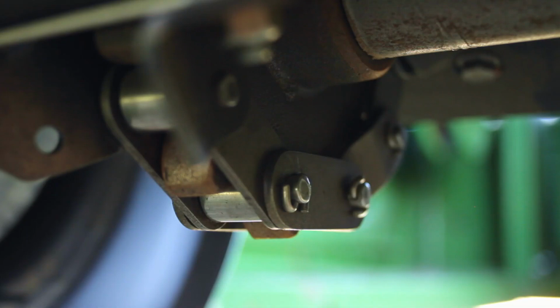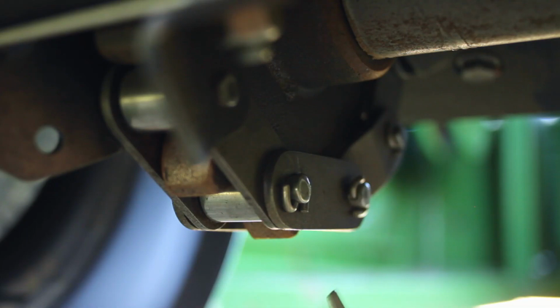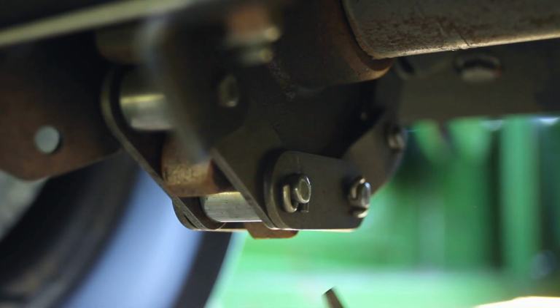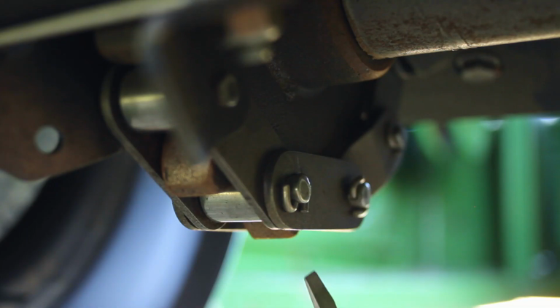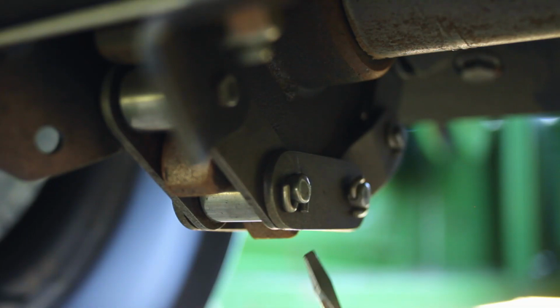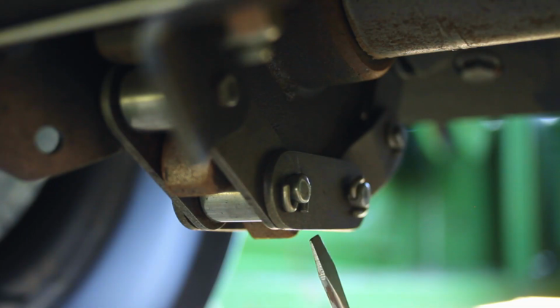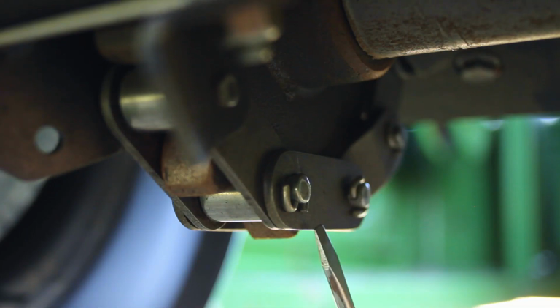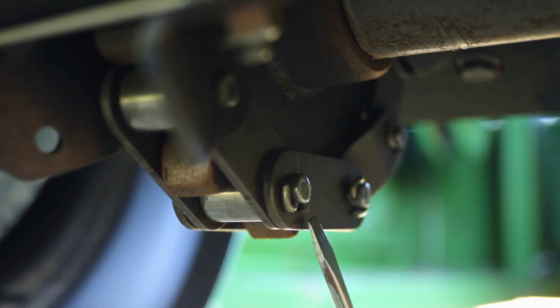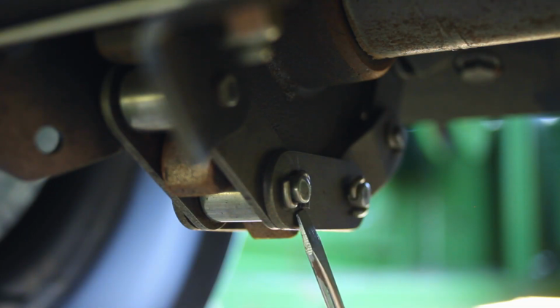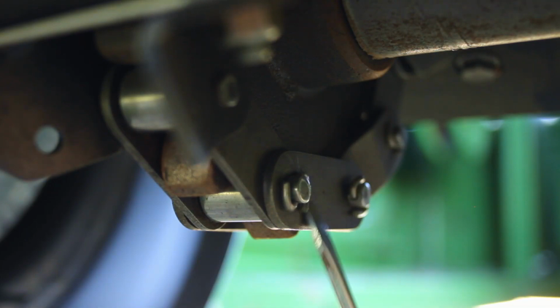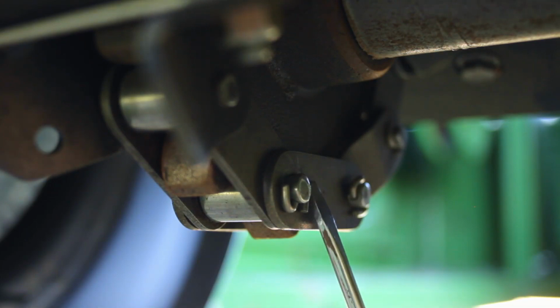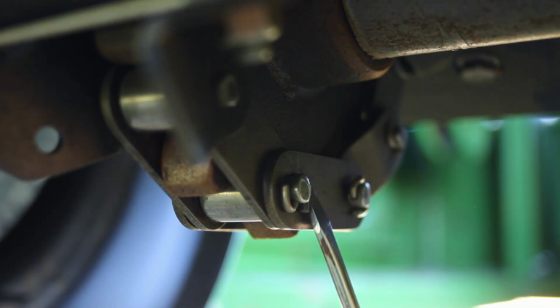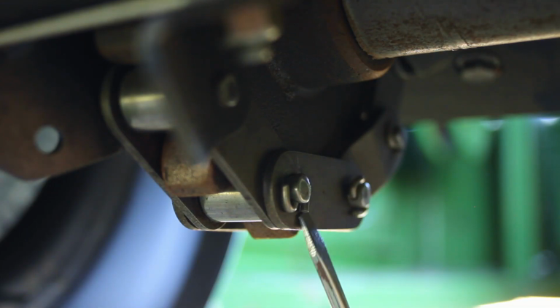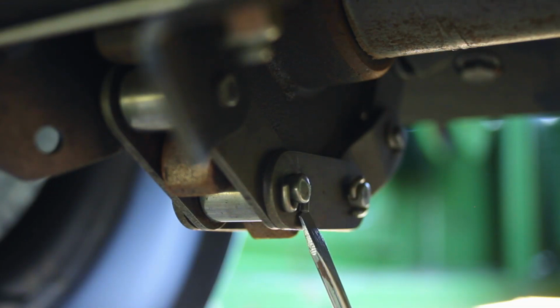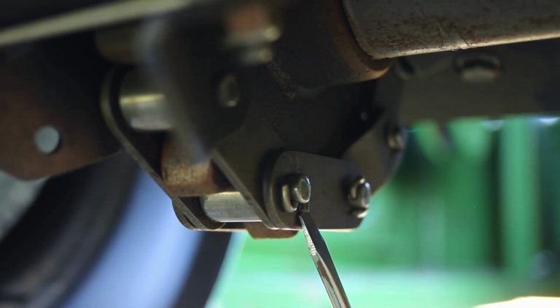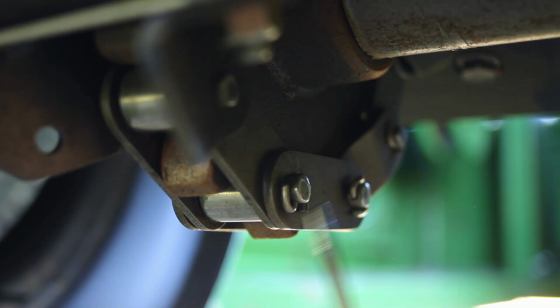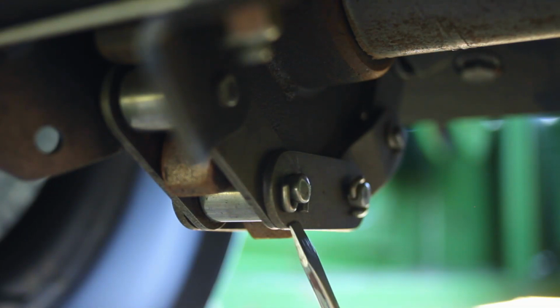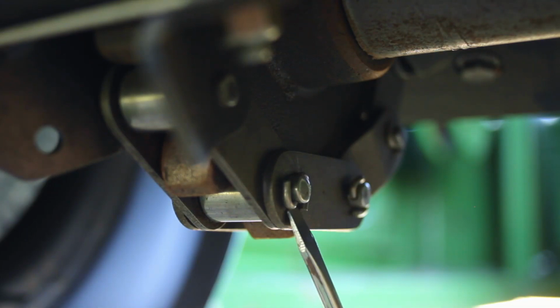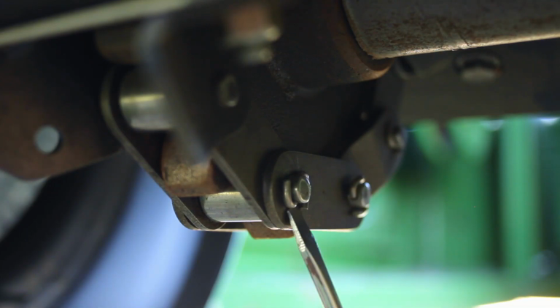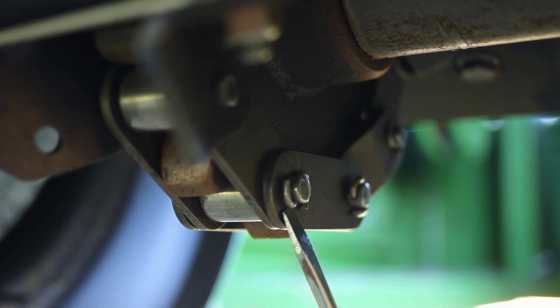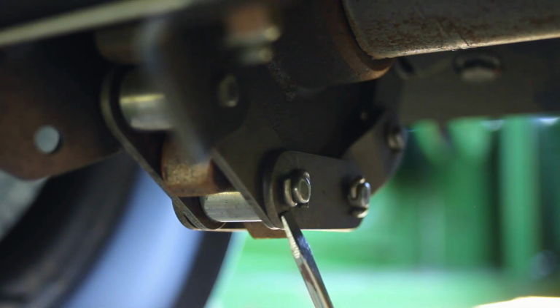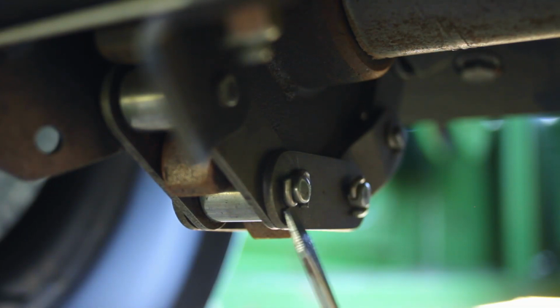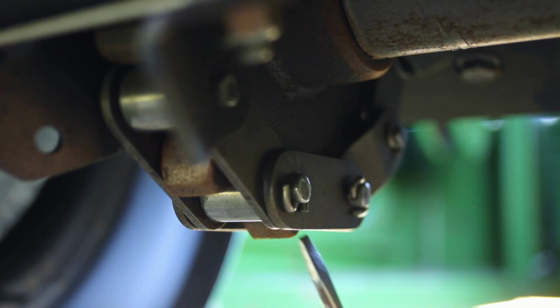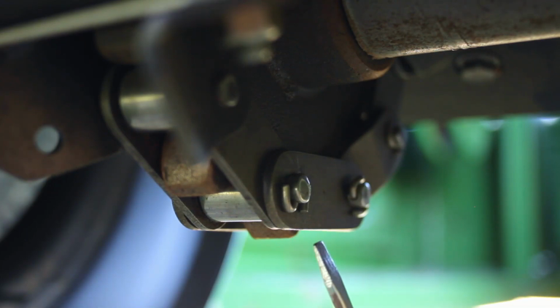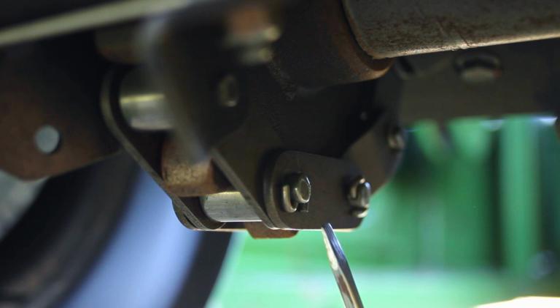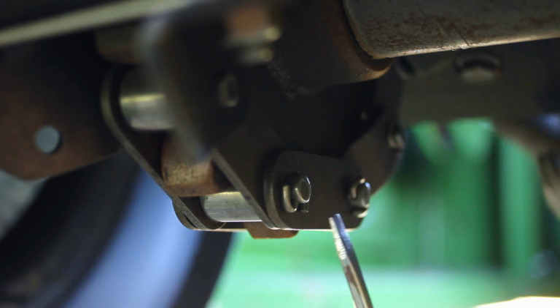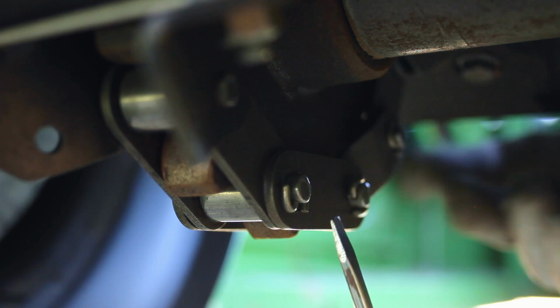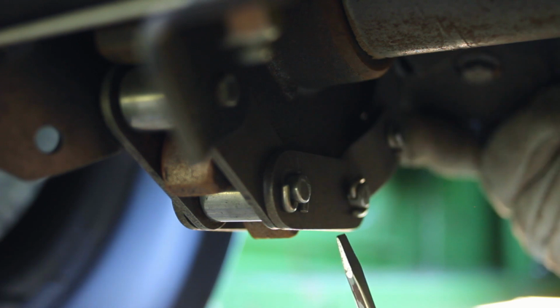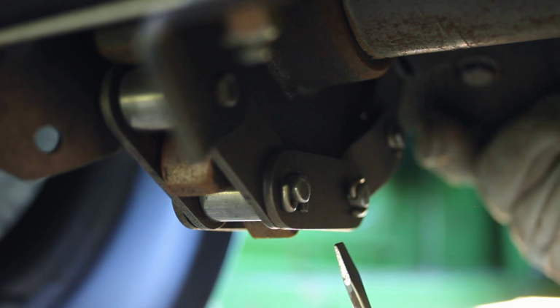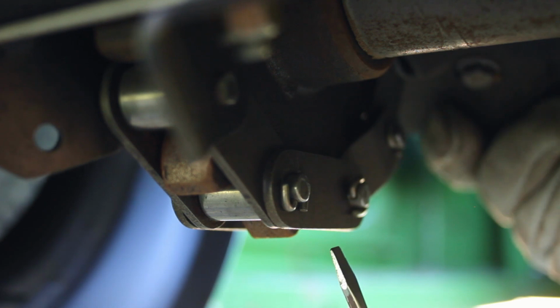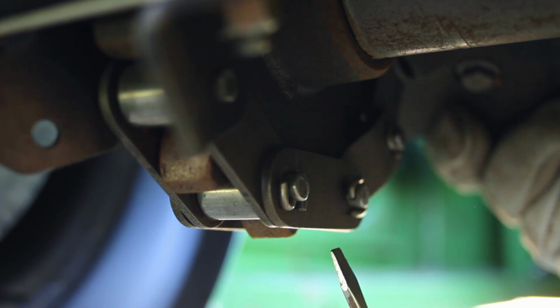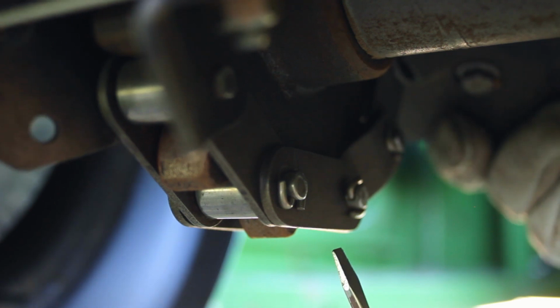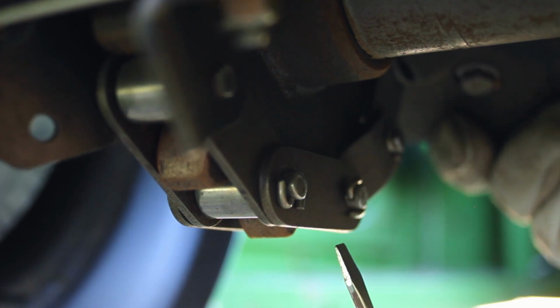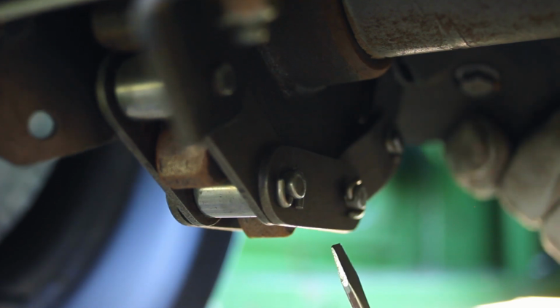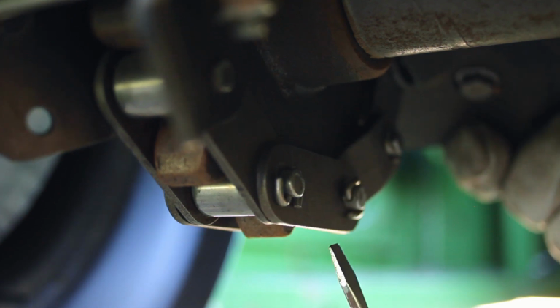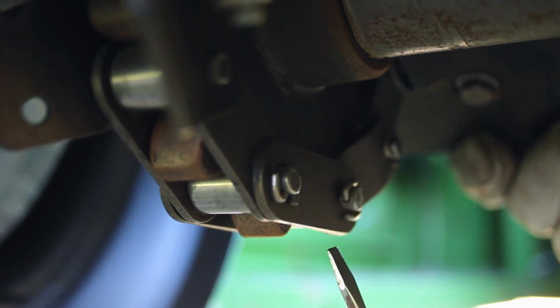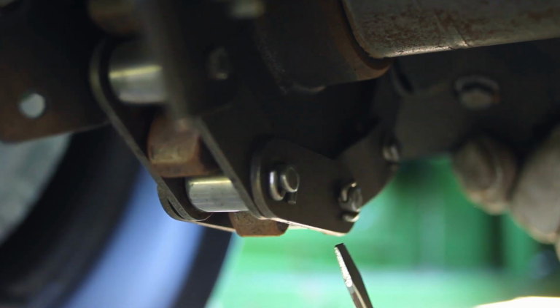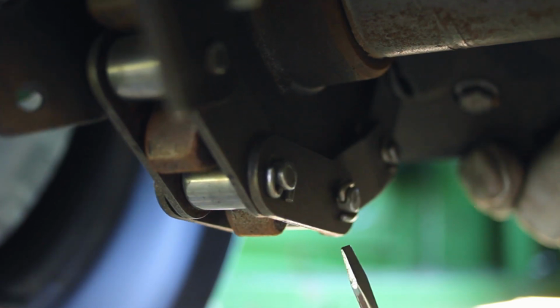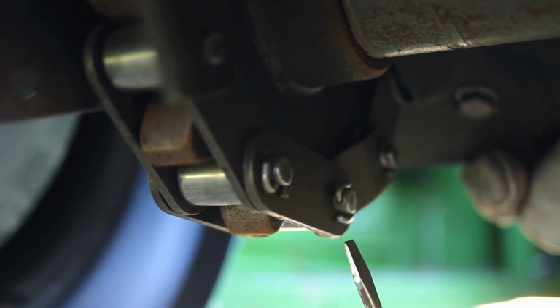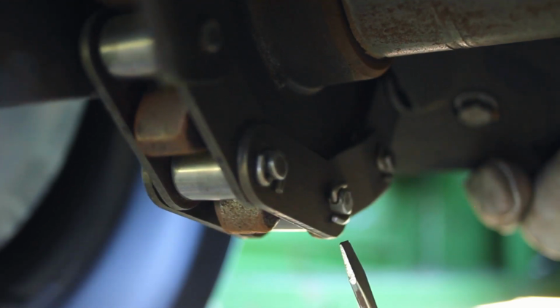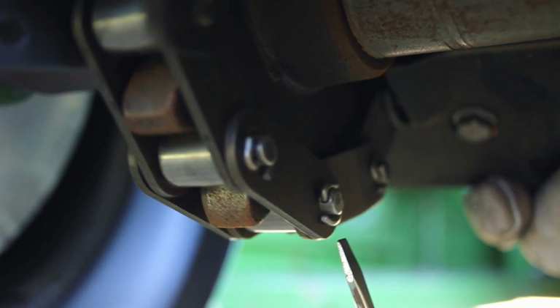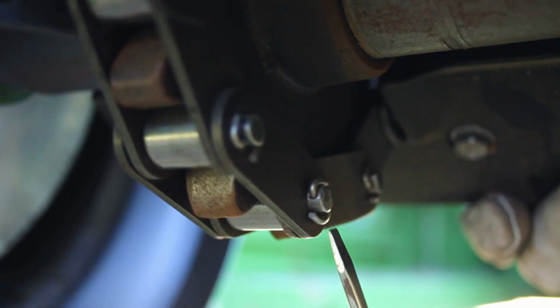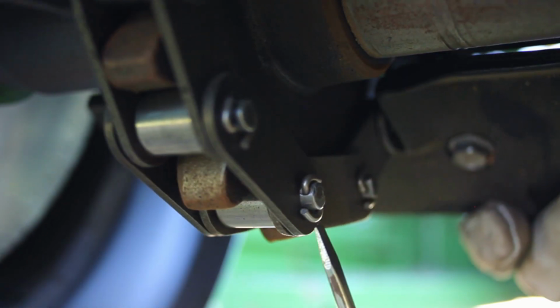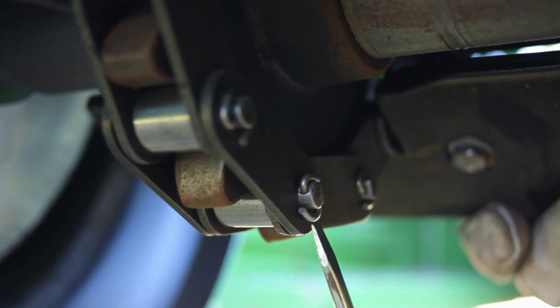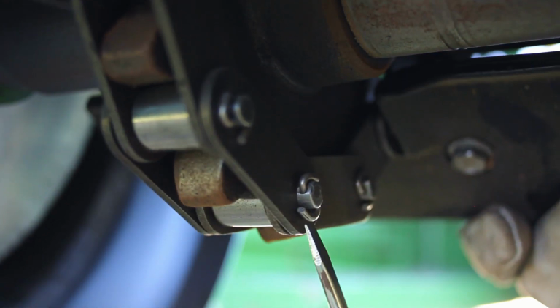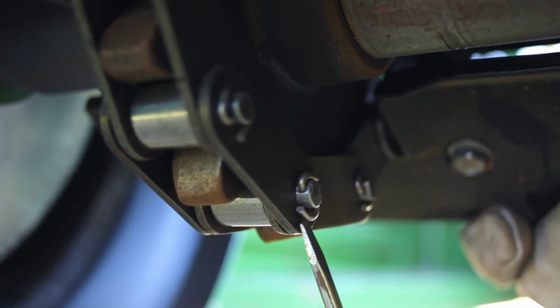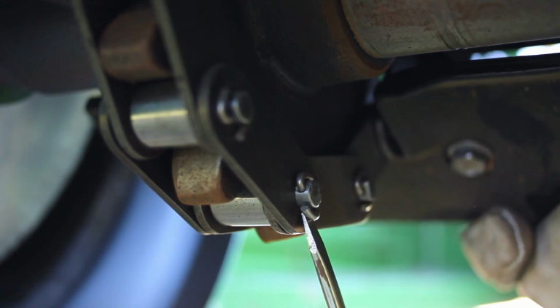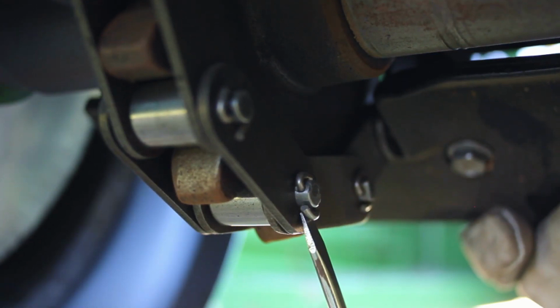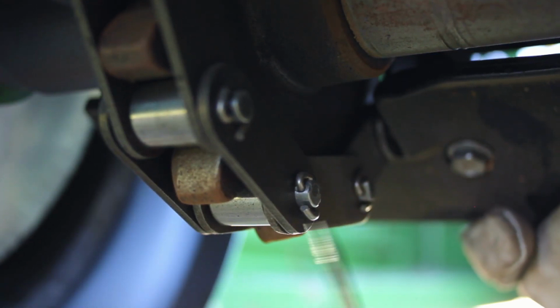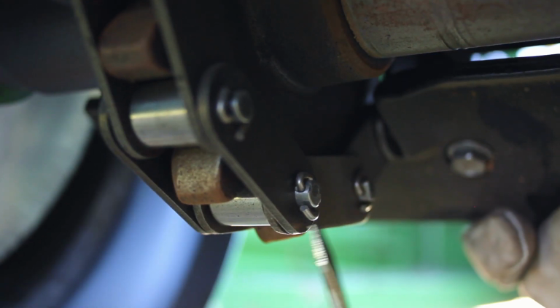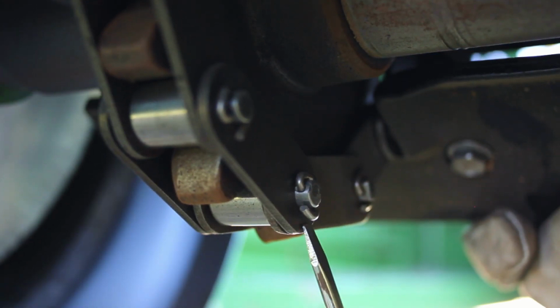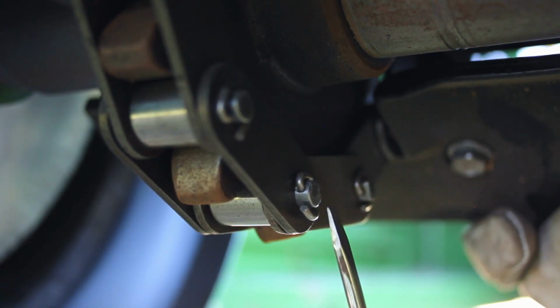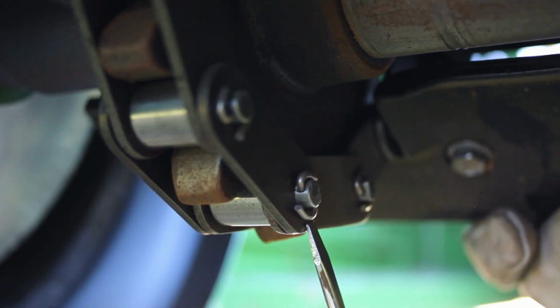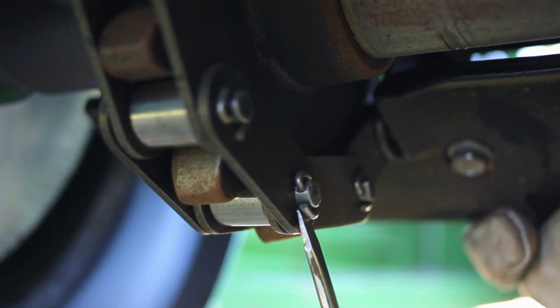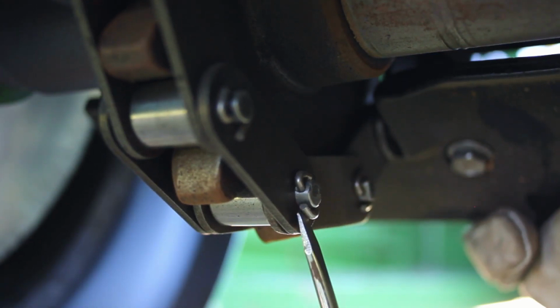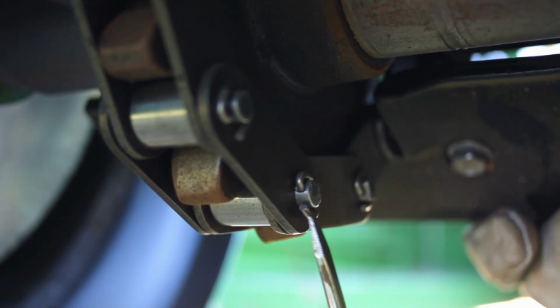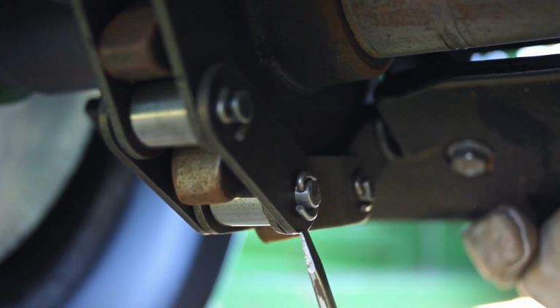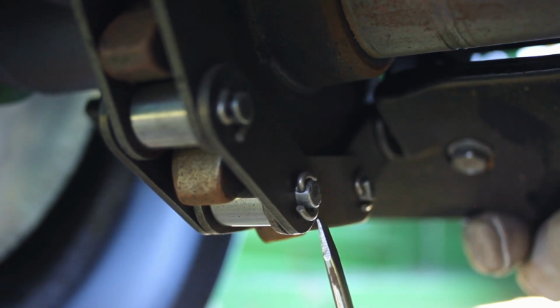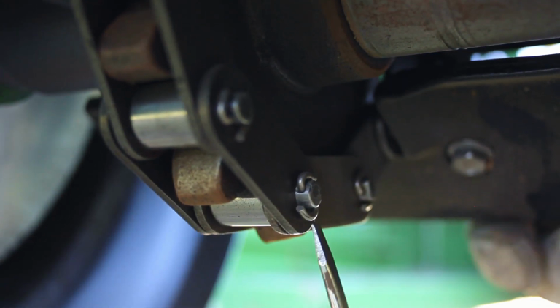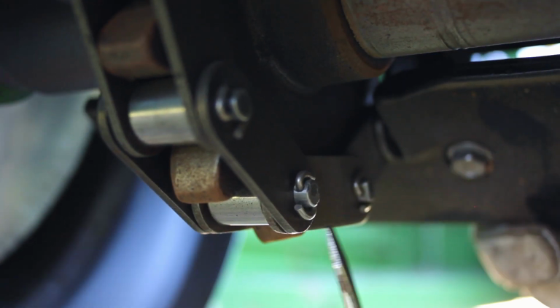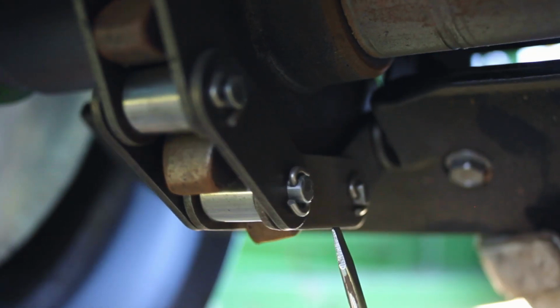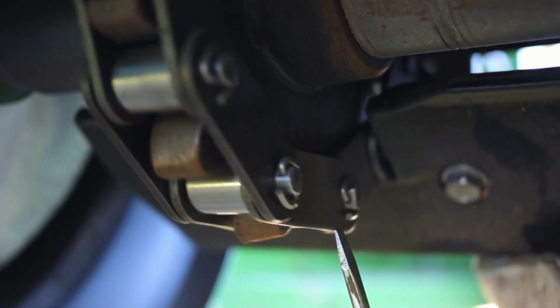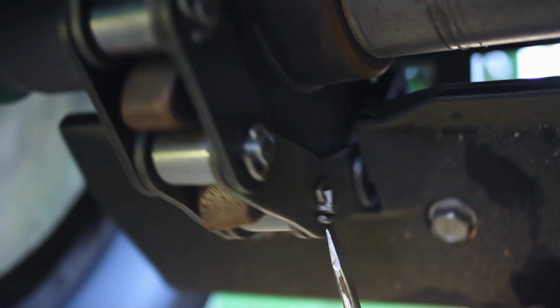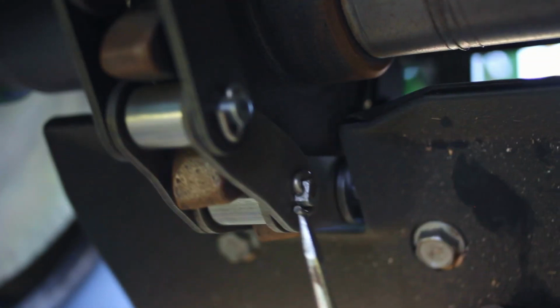You also want to inspect every J hook as you're rotating the chain through, and replace them if you find any that have an excessive amount of wear.